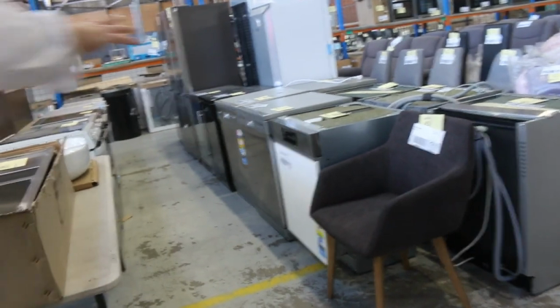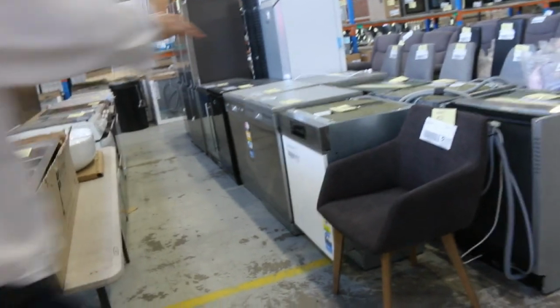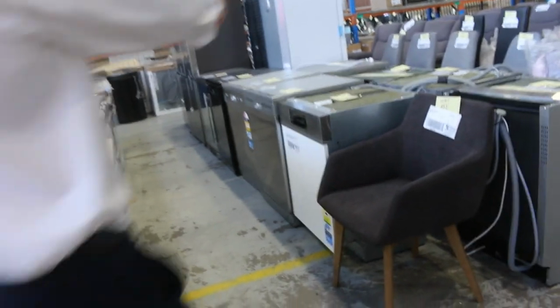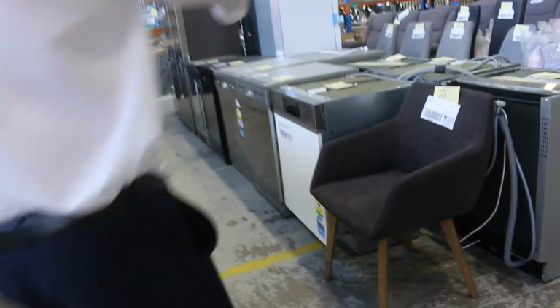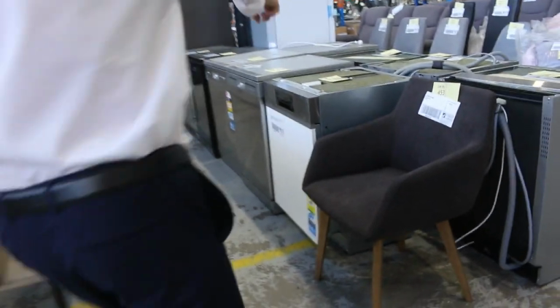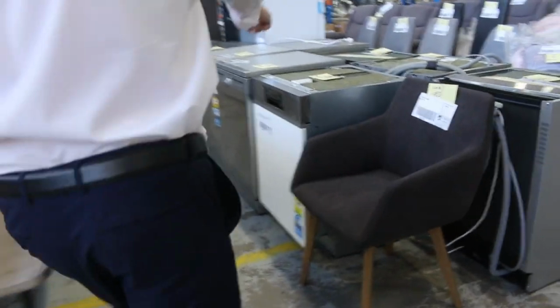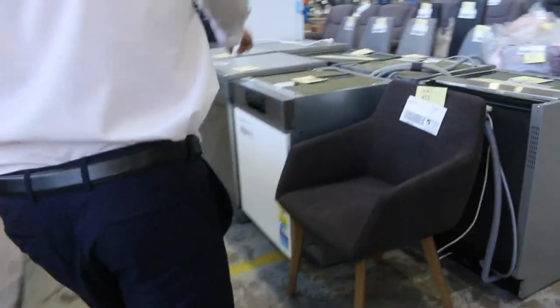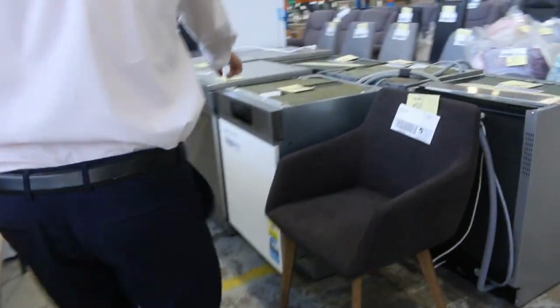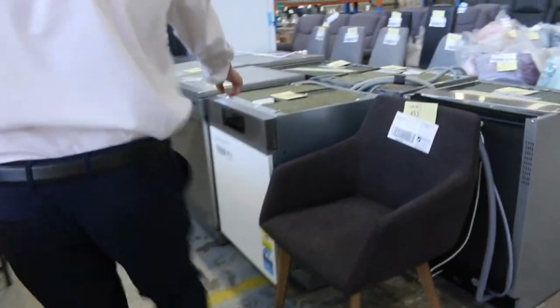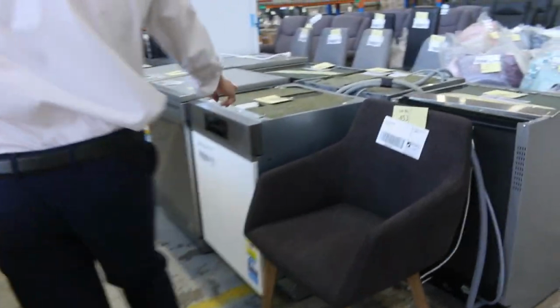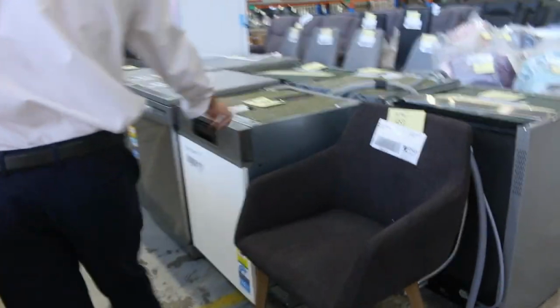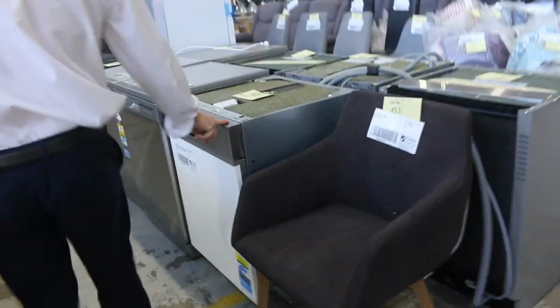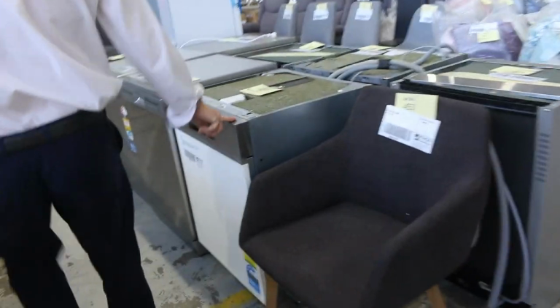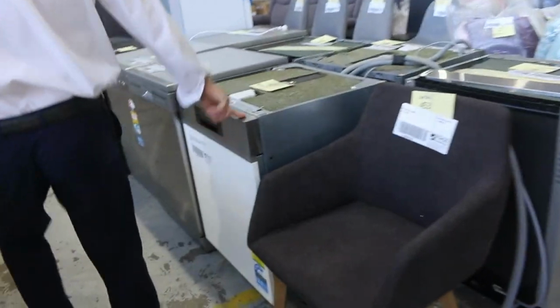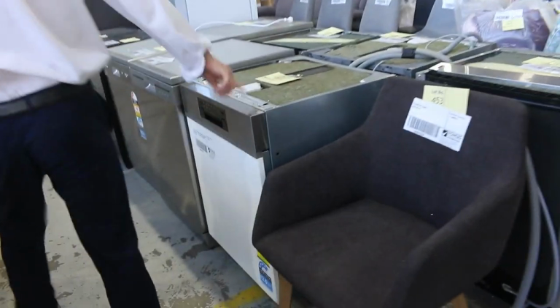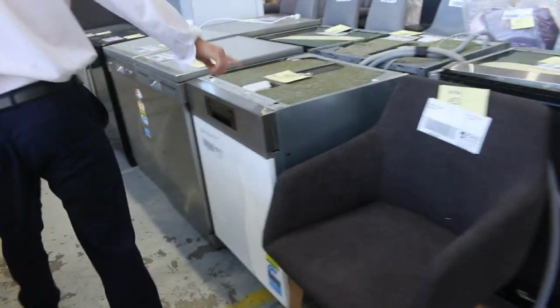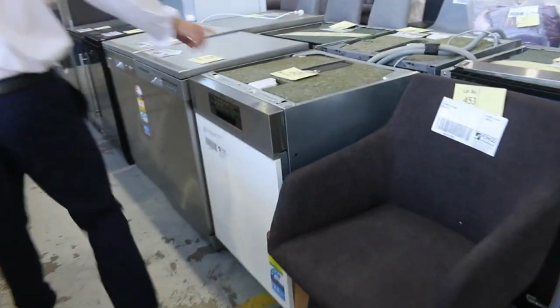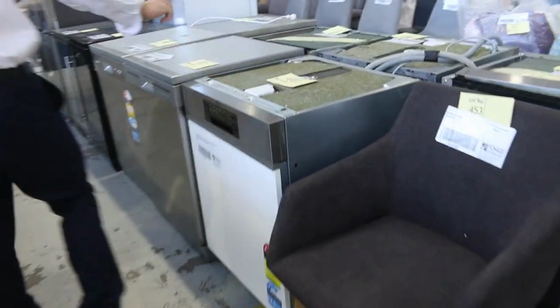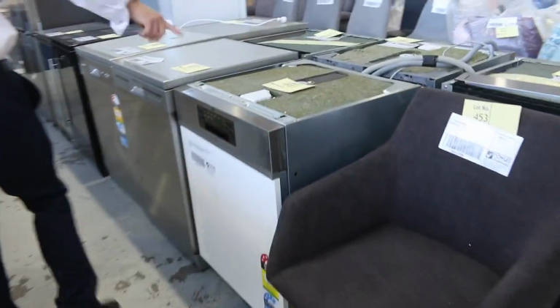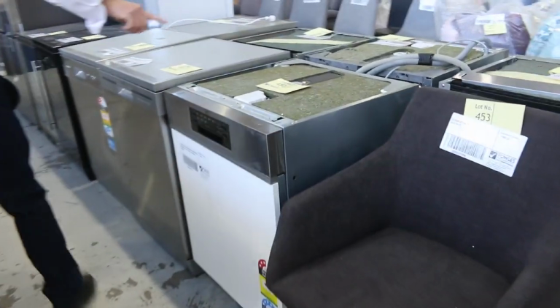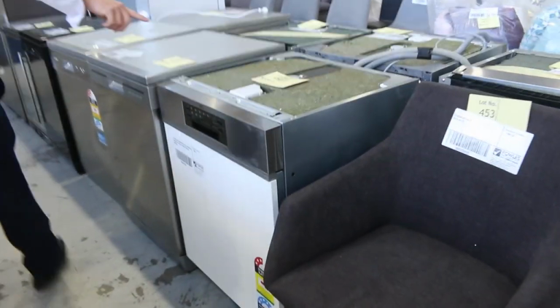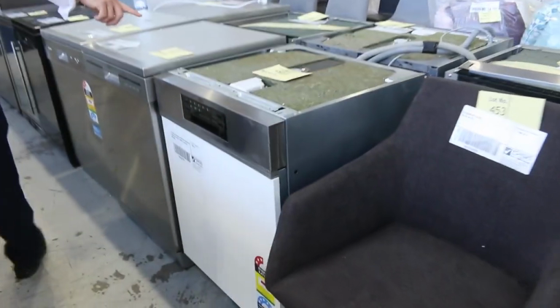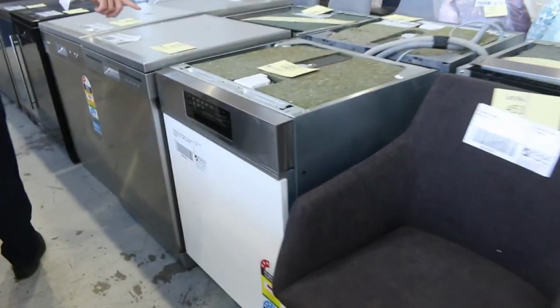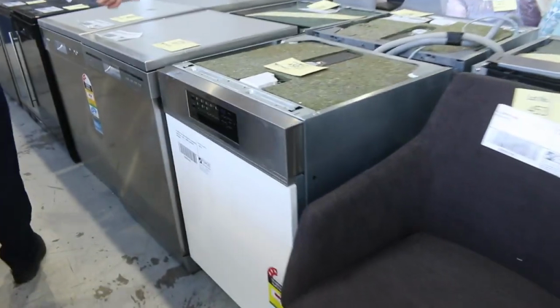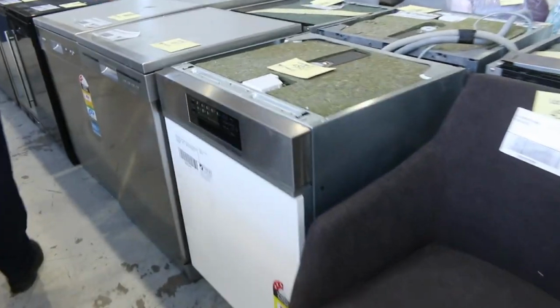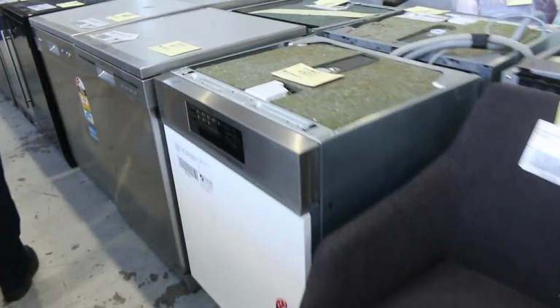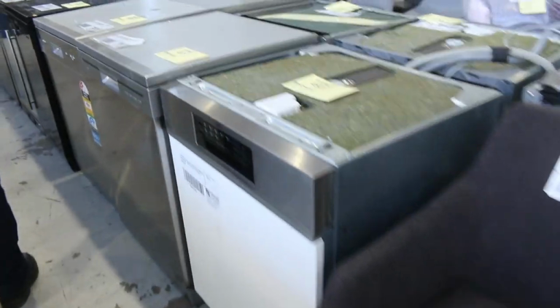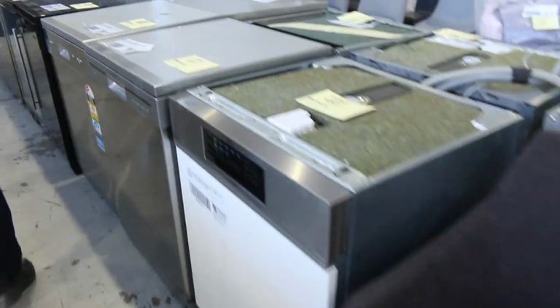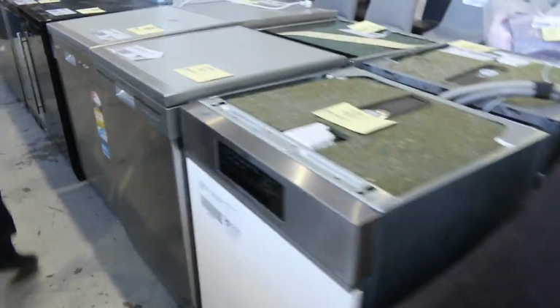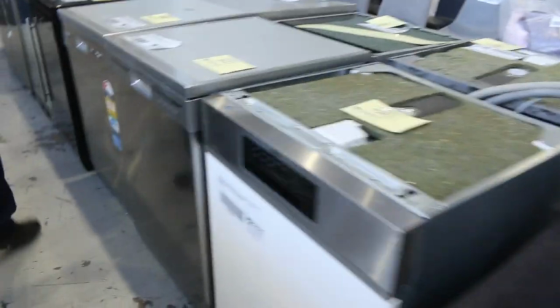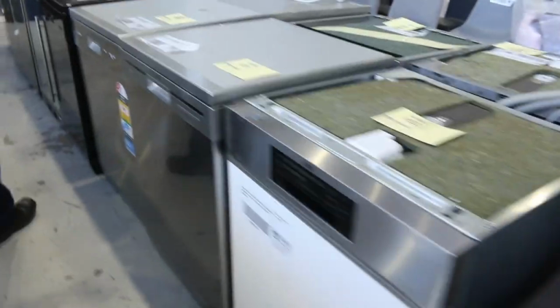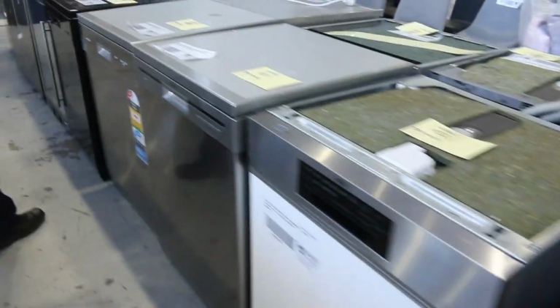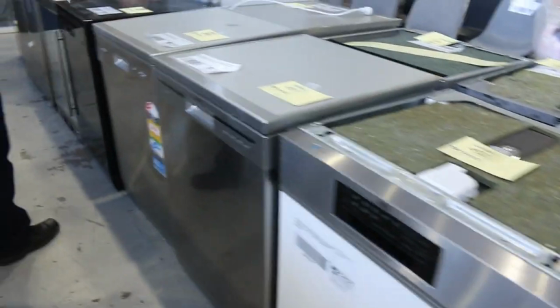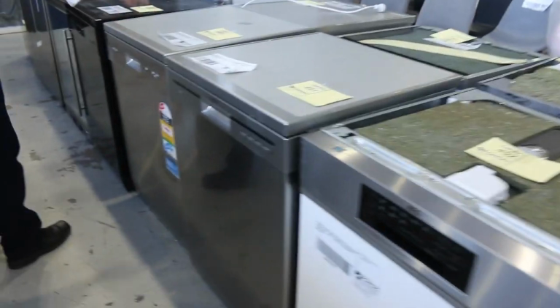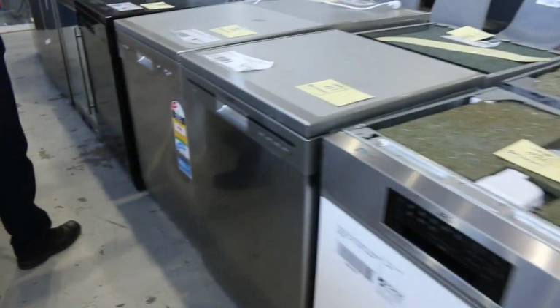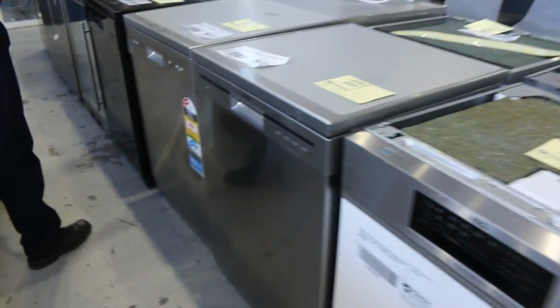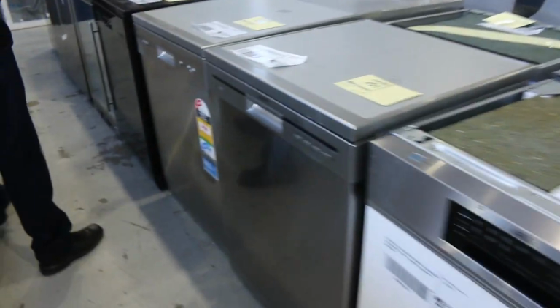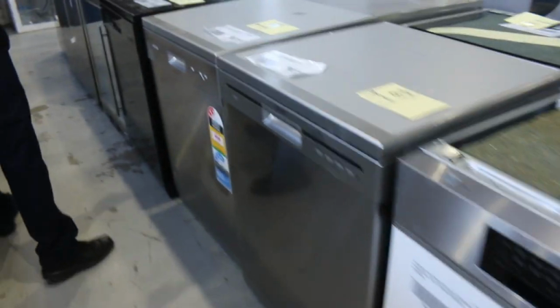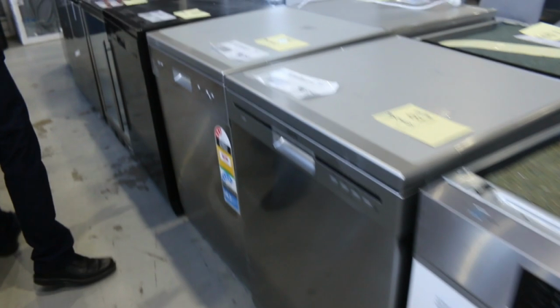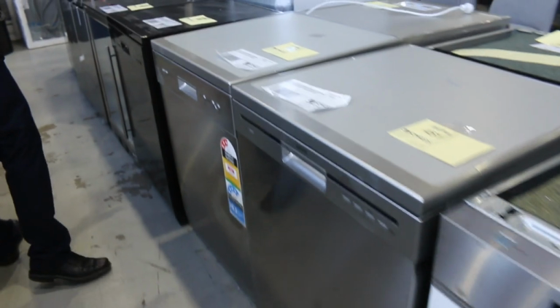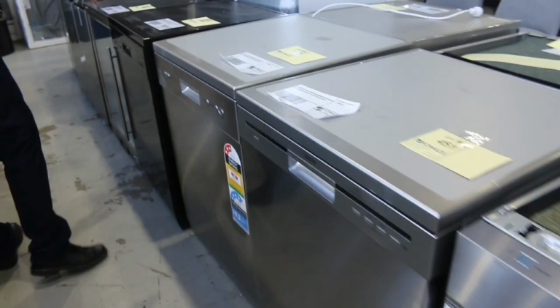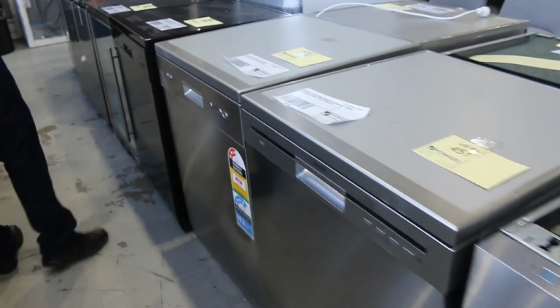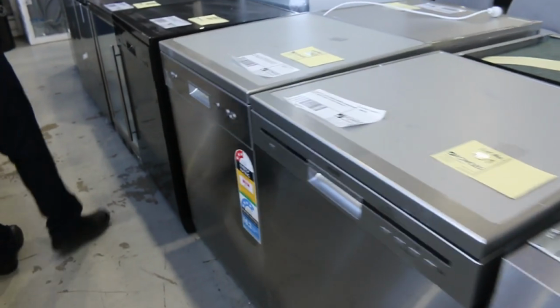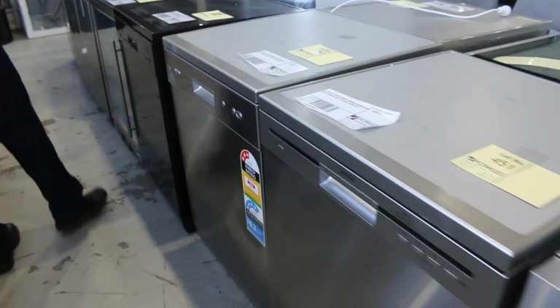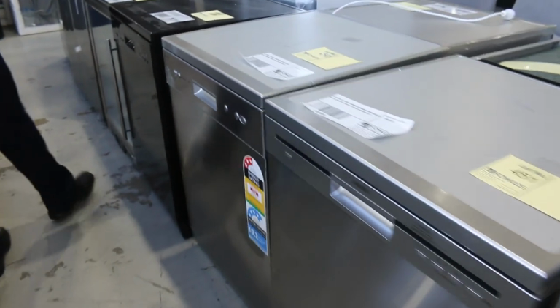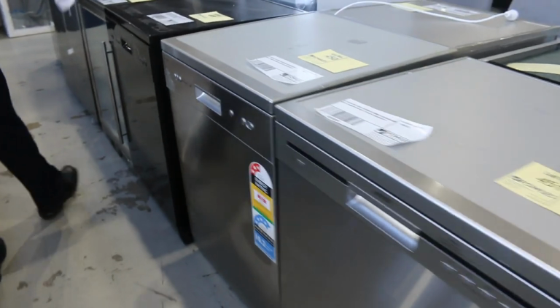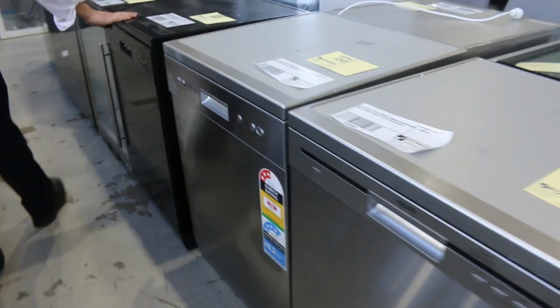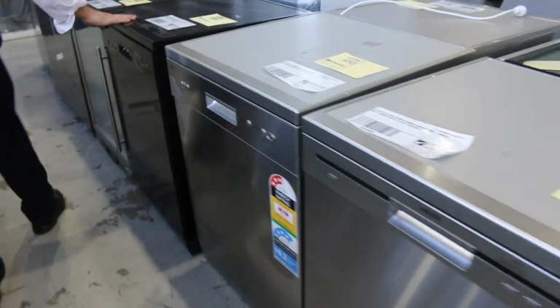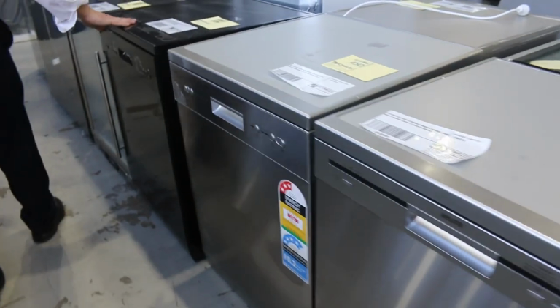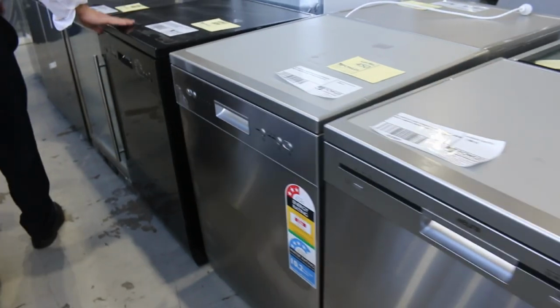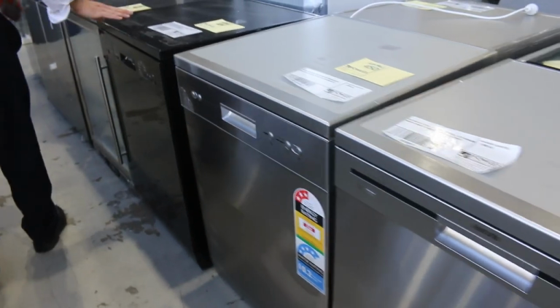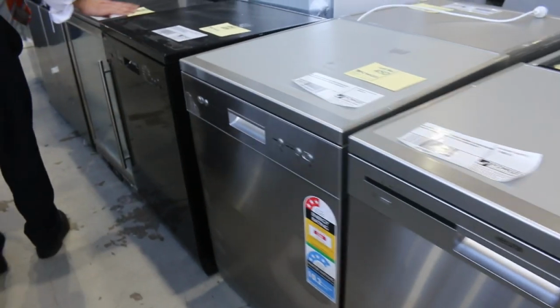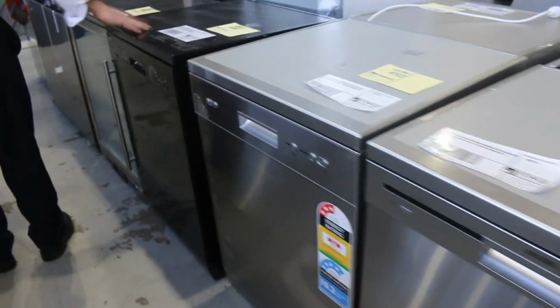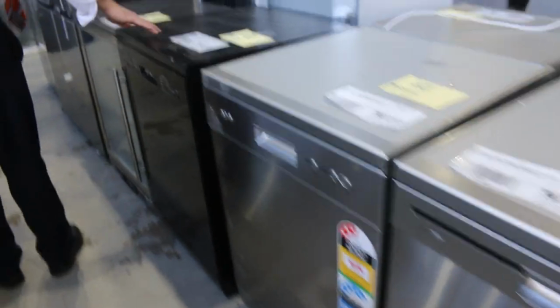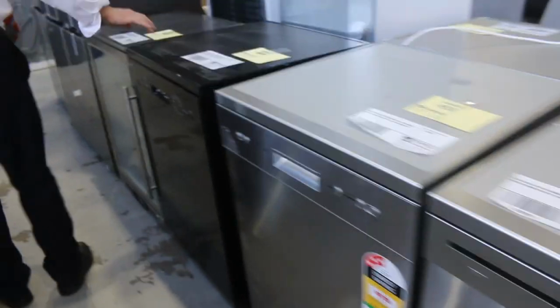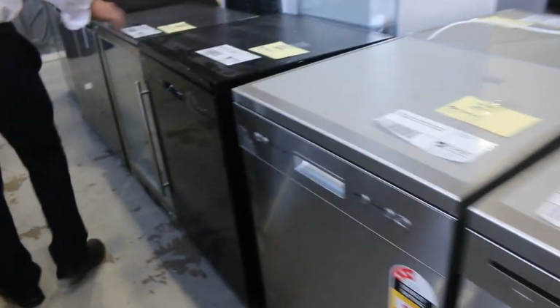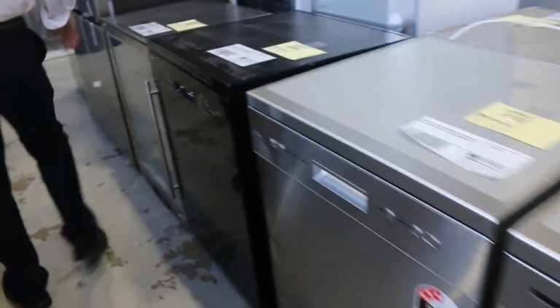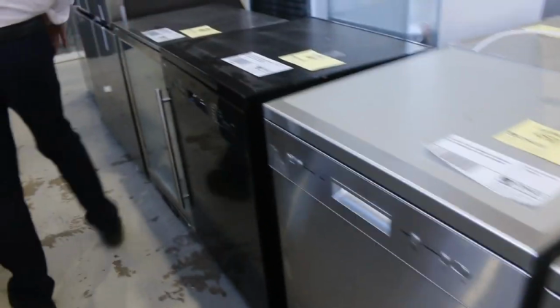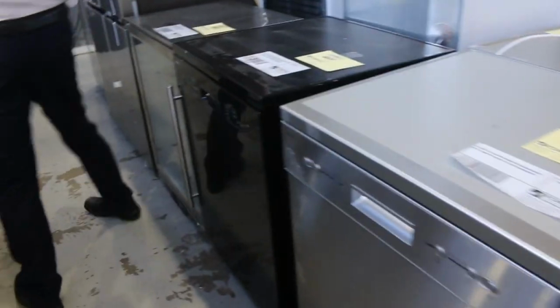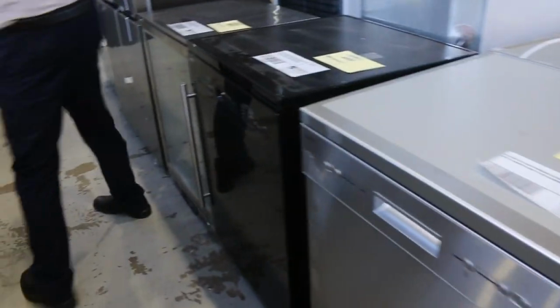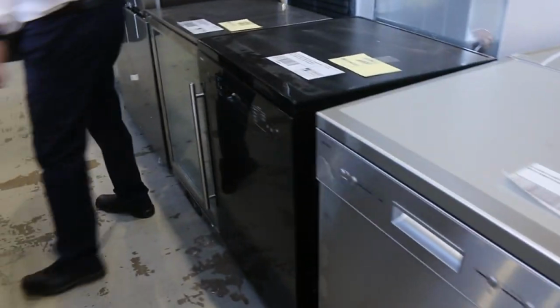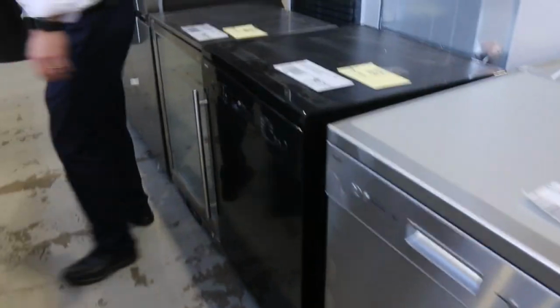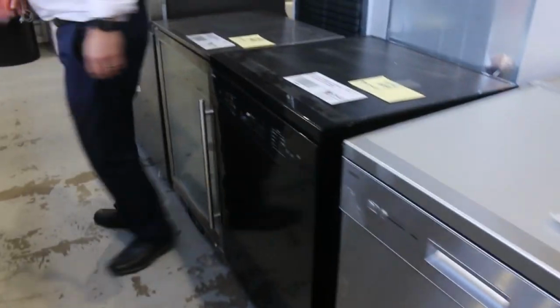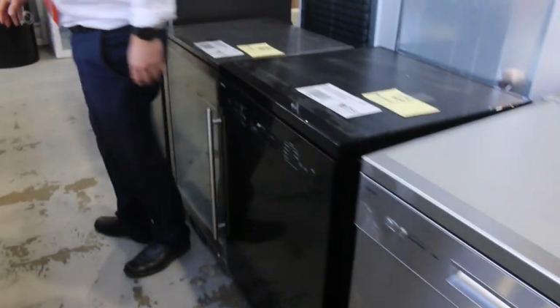AEG dishwasher — I spotted that, lot 452. Pretty cool. There's some Euro dishwashers through here — nice black one there, lot 449.